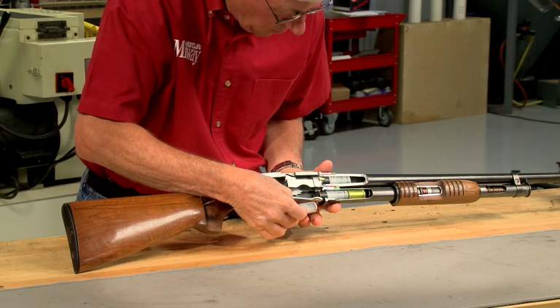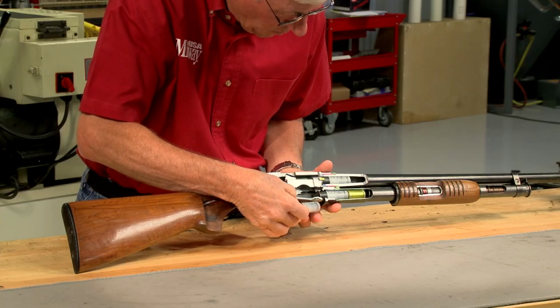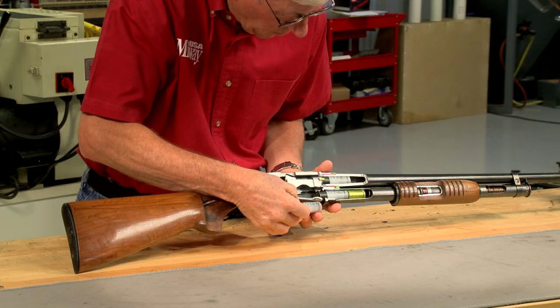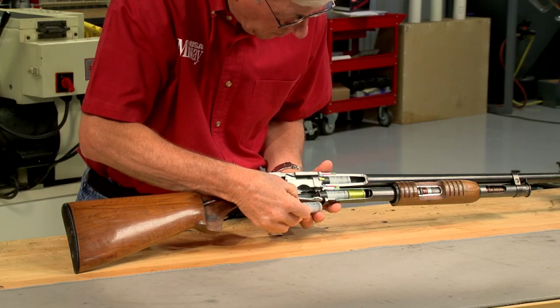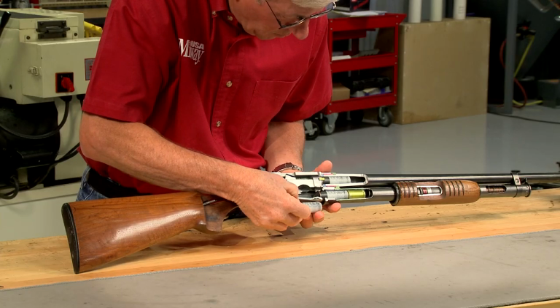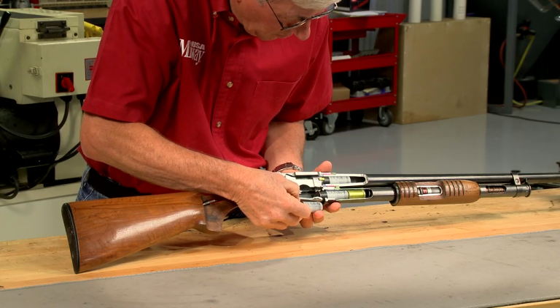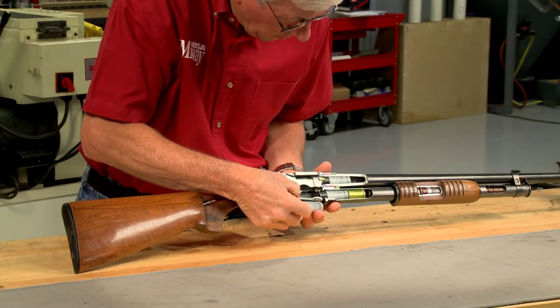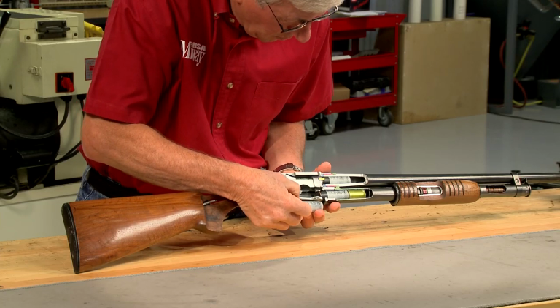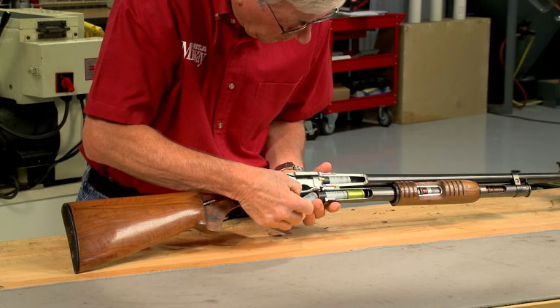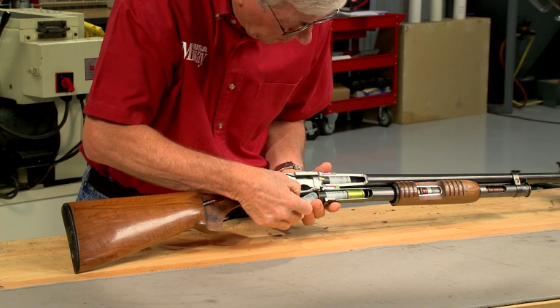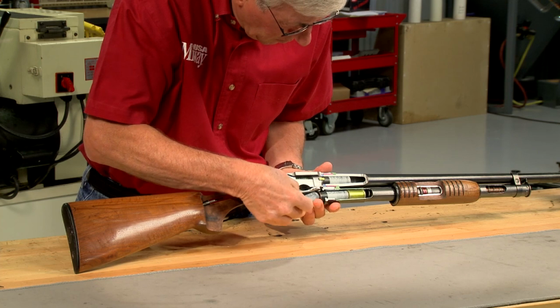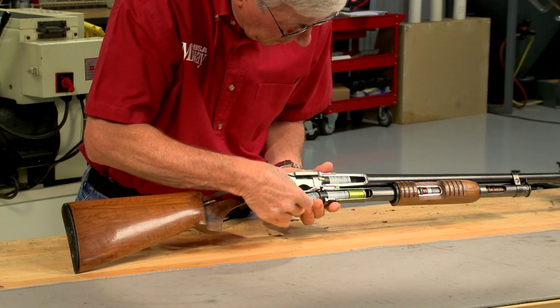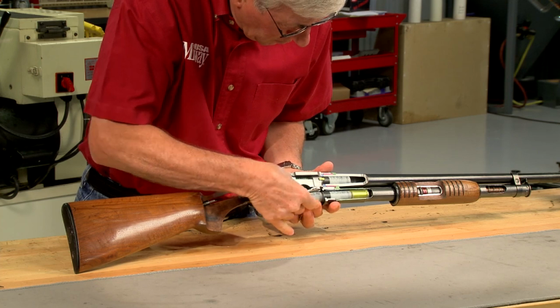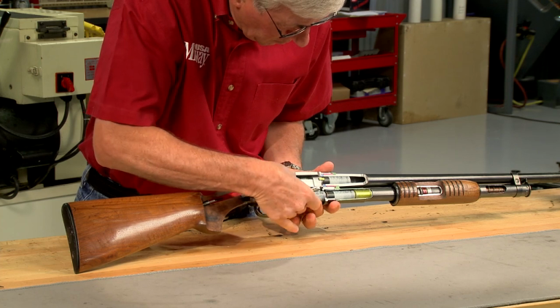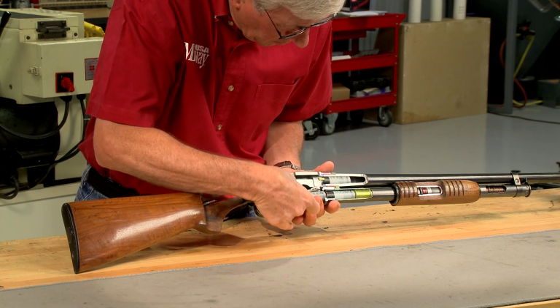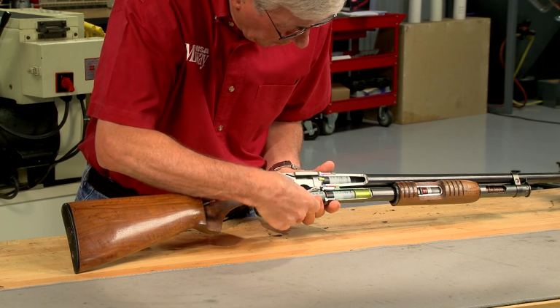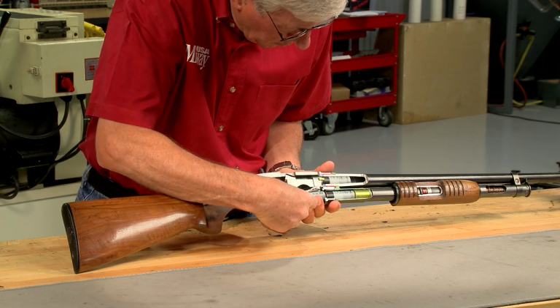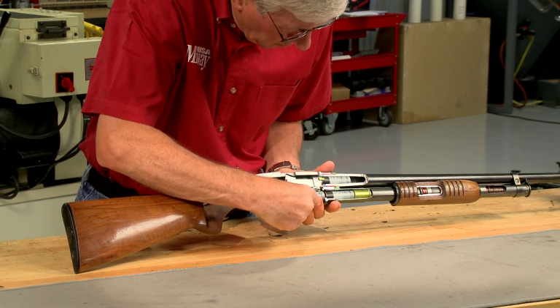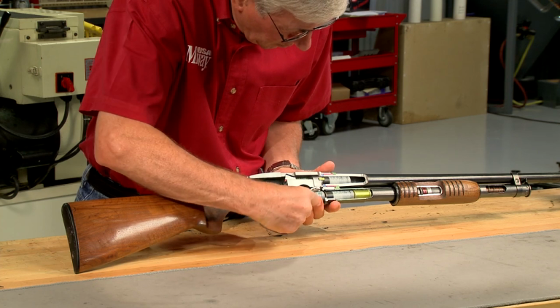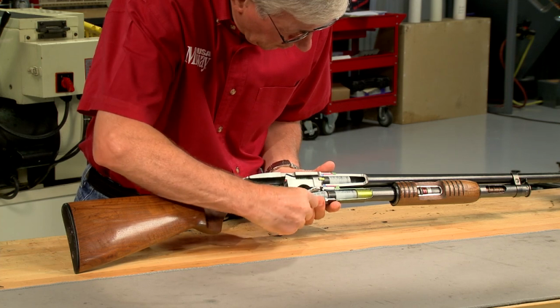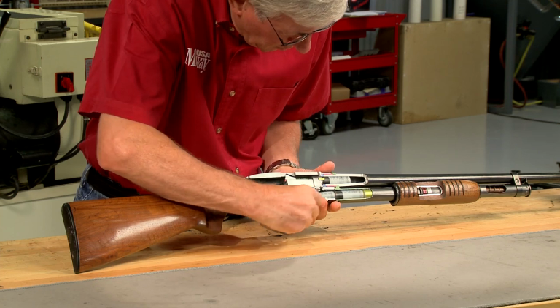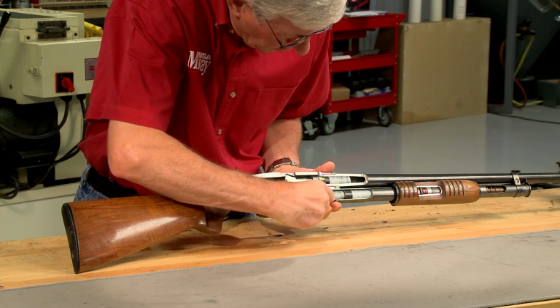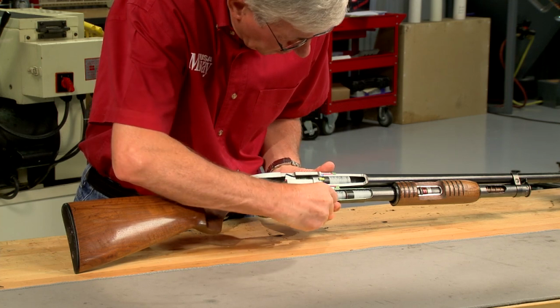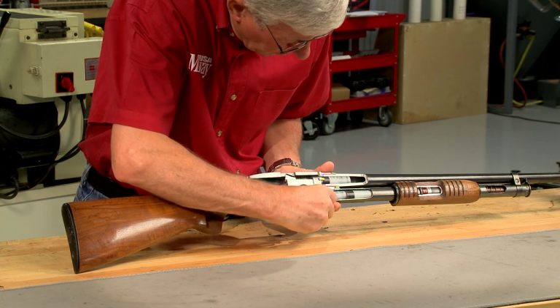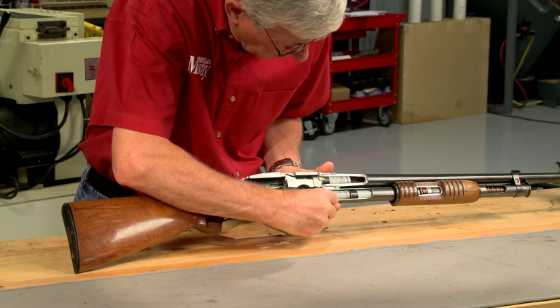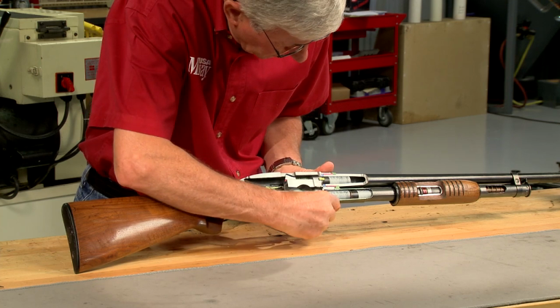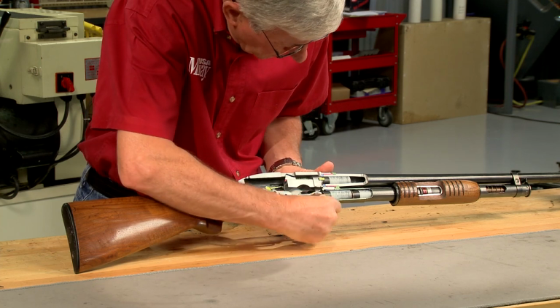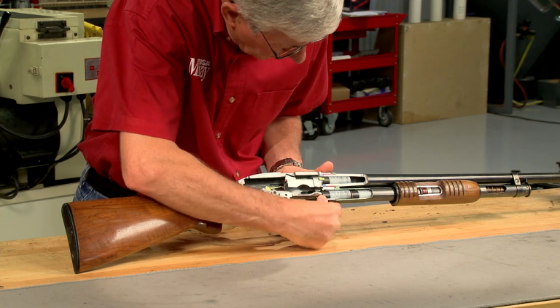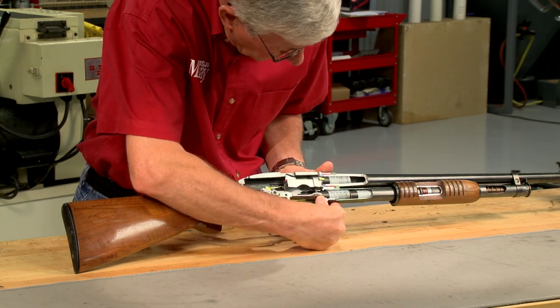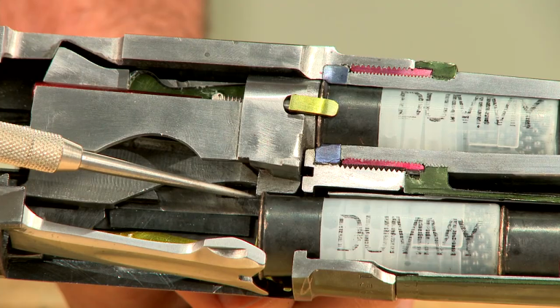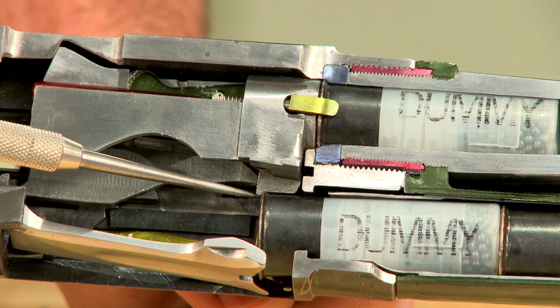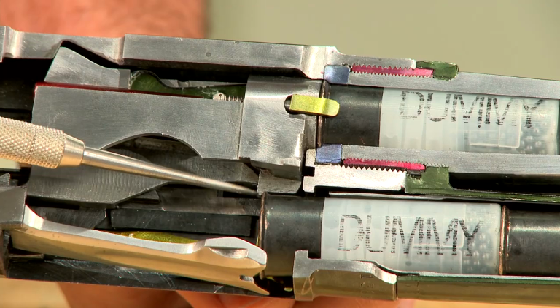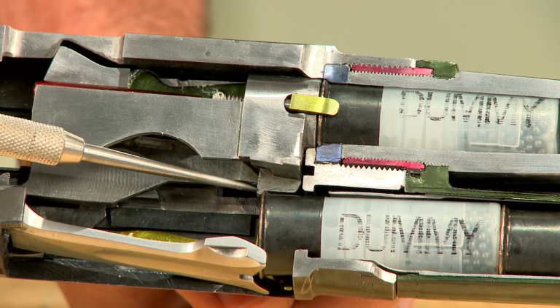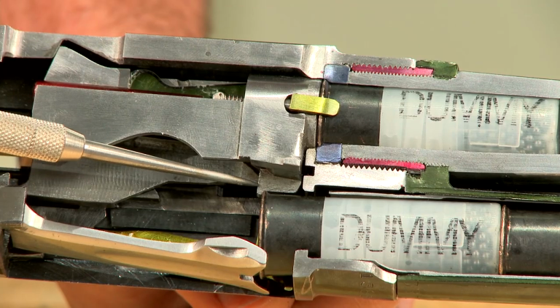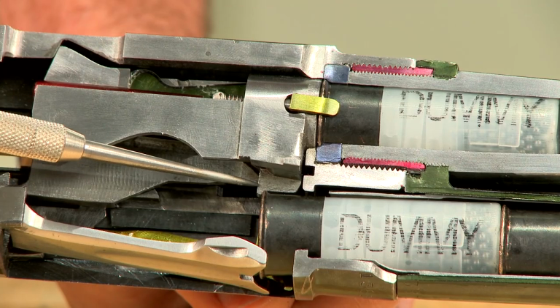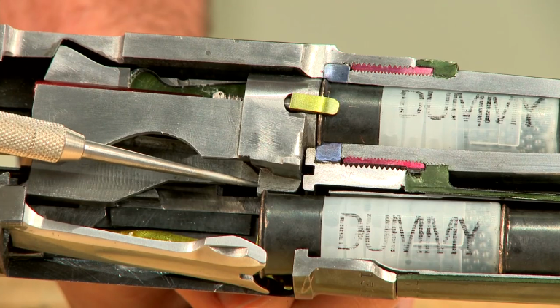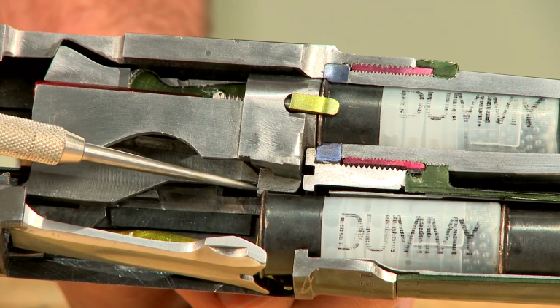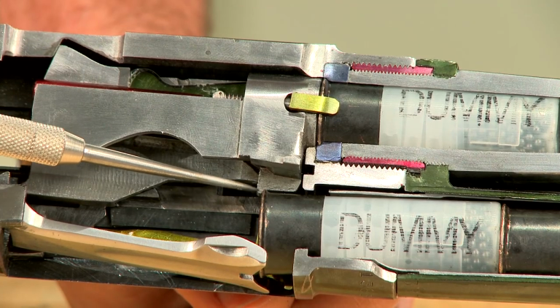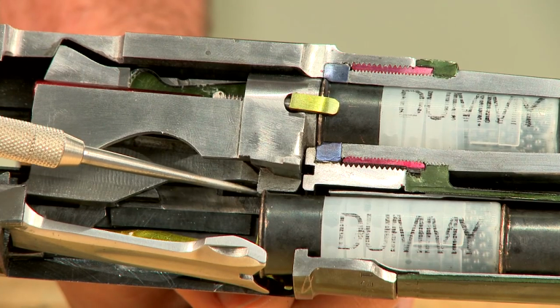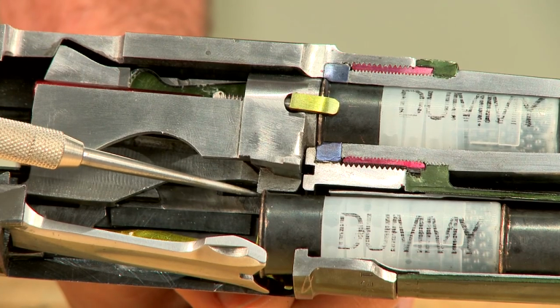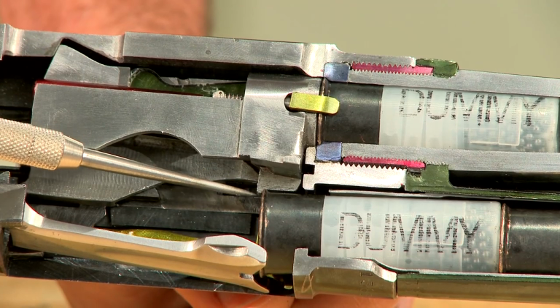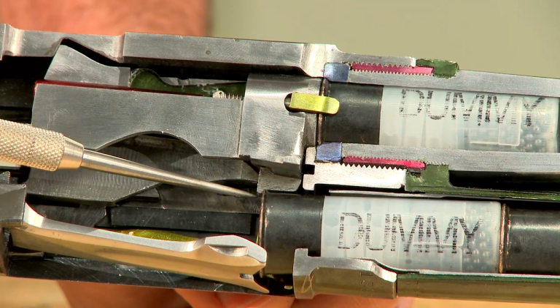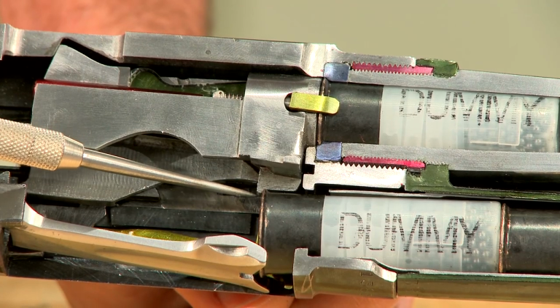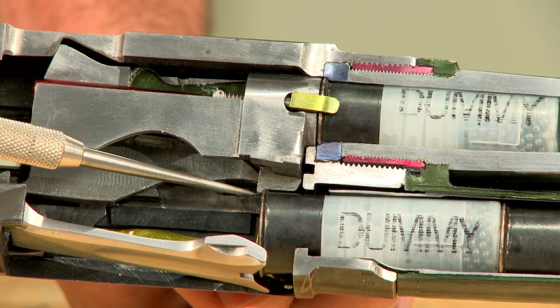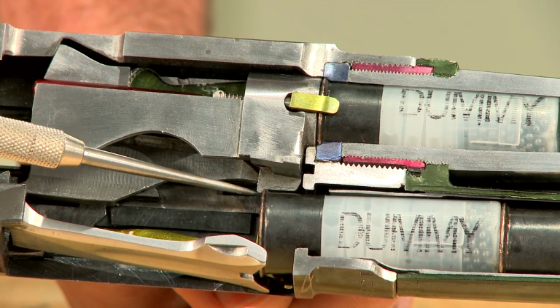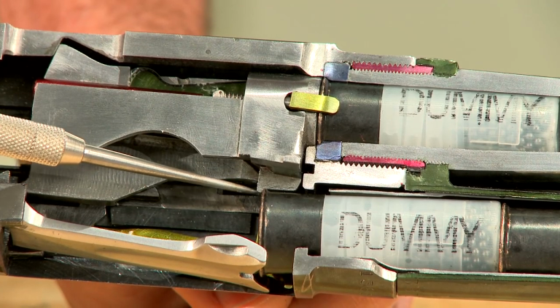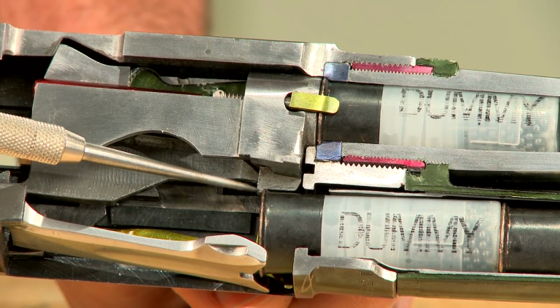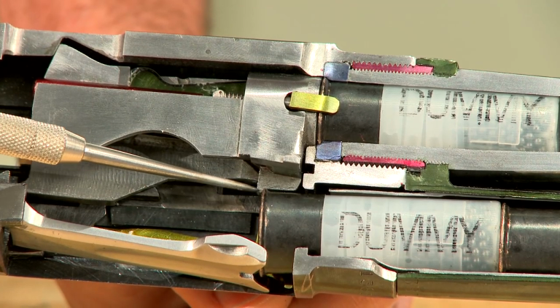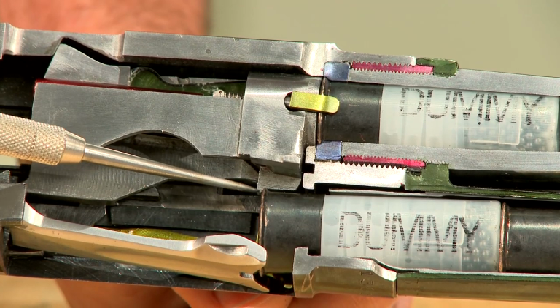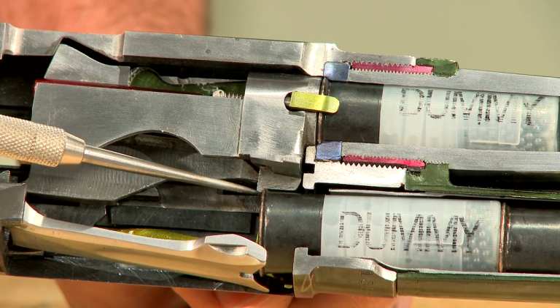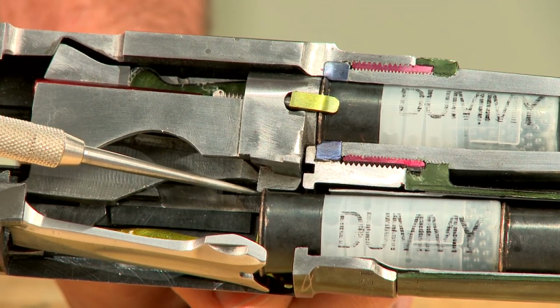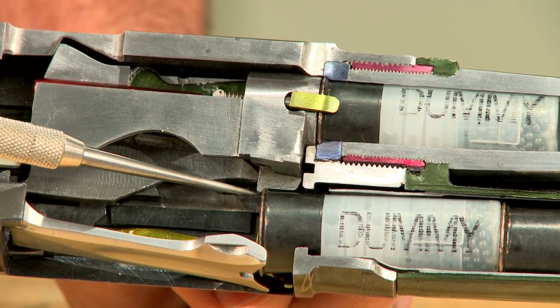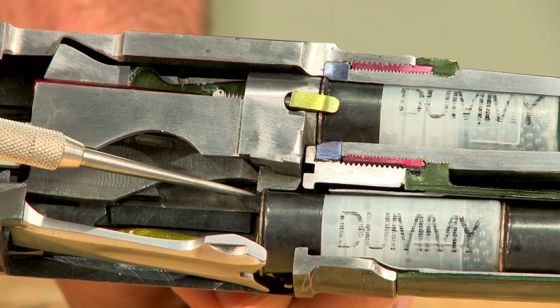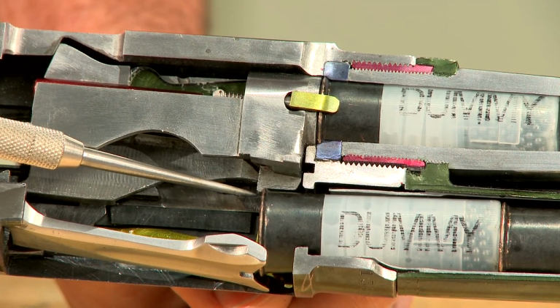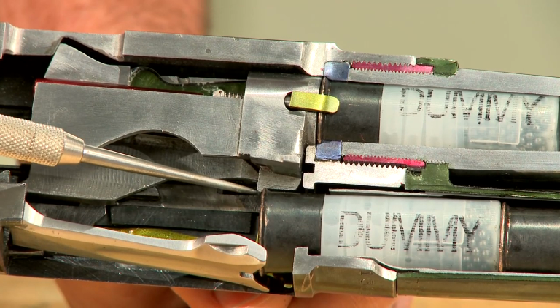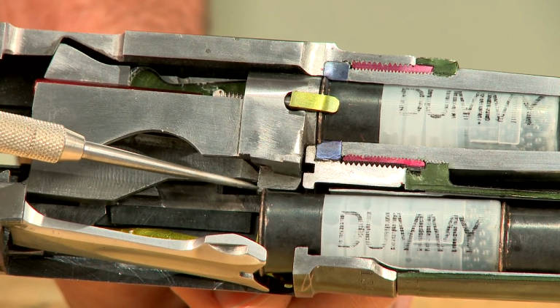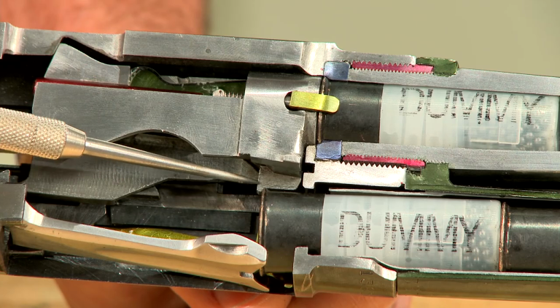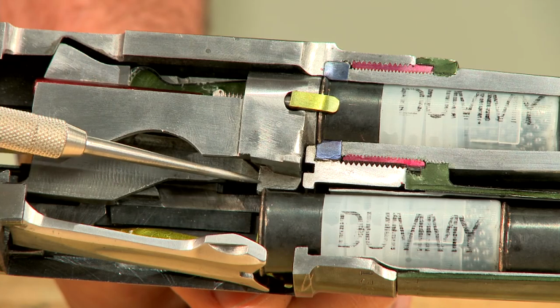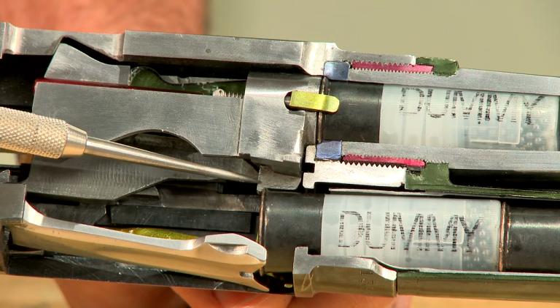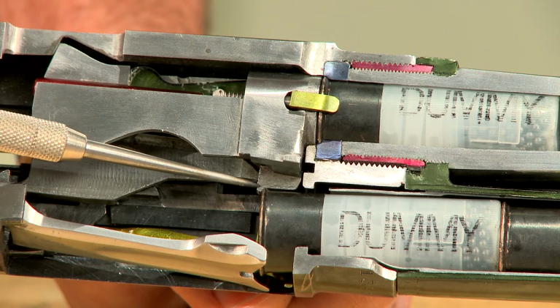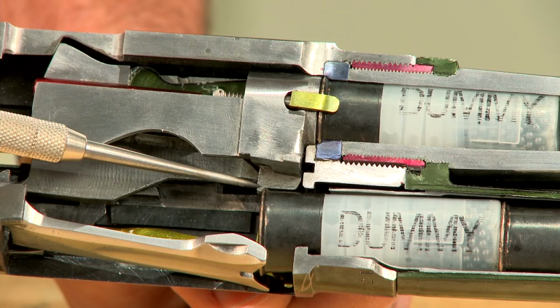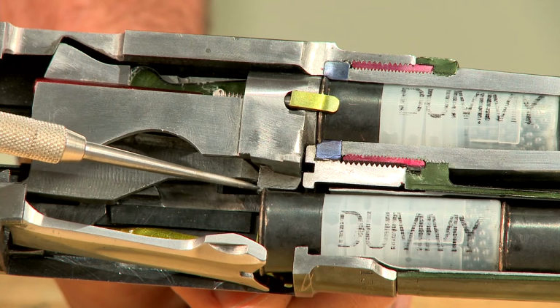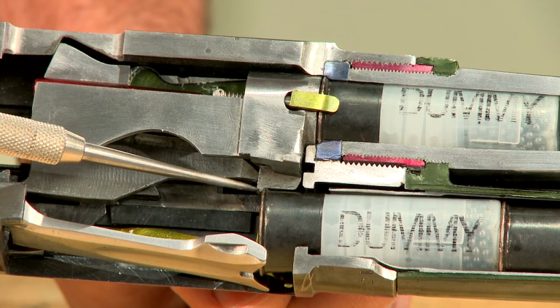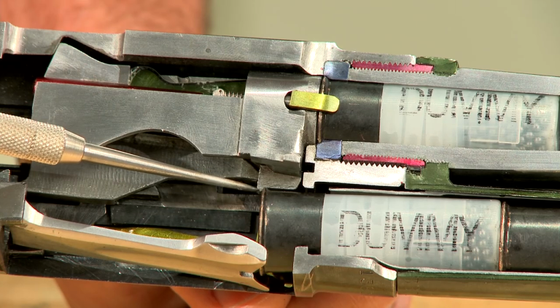Cartridge dummies are loaded into the magazine tube. This shell is held in place by a small tab on the bottom of the bolt.